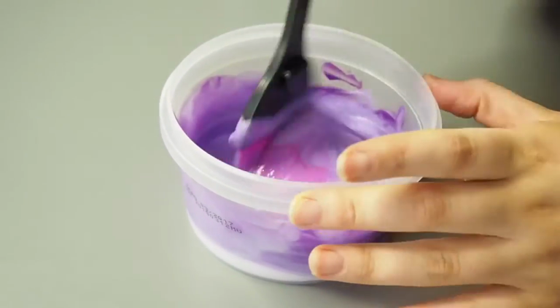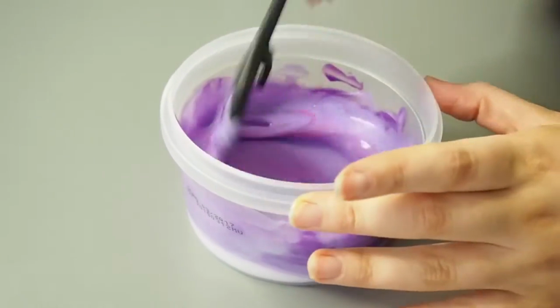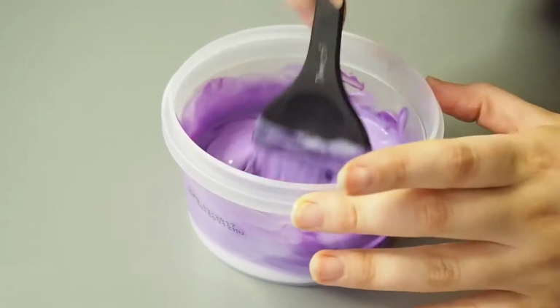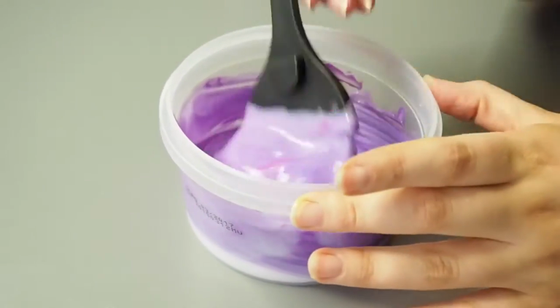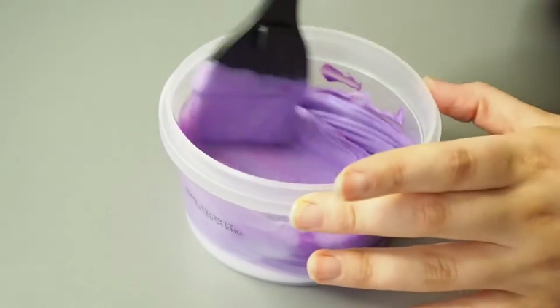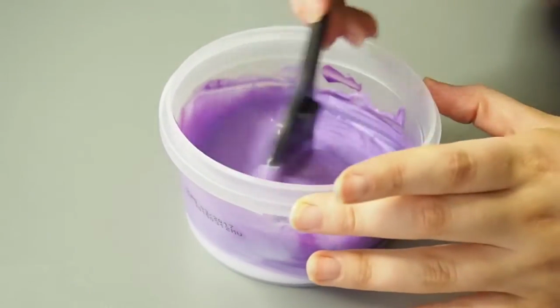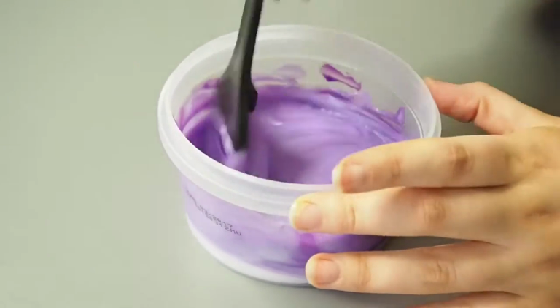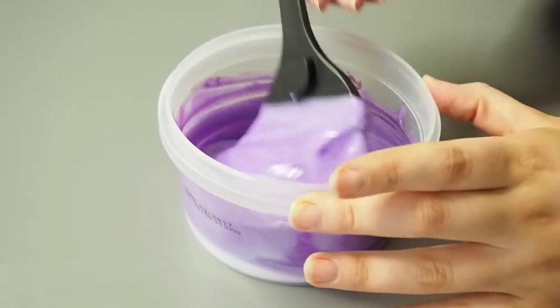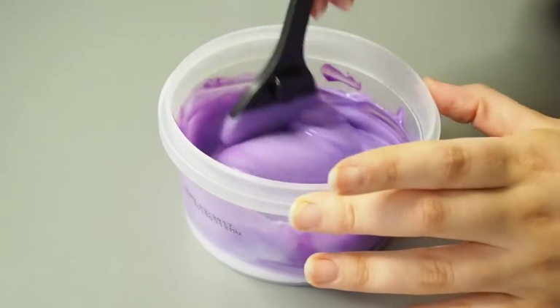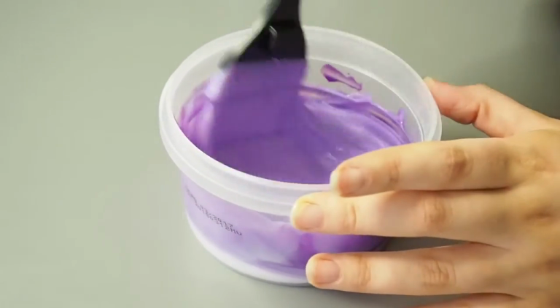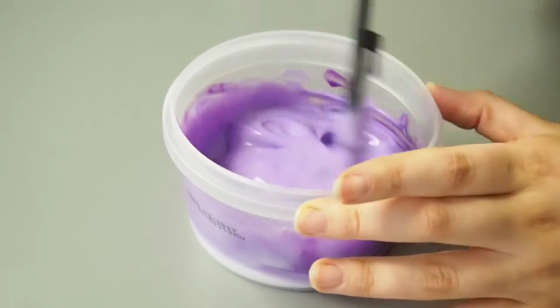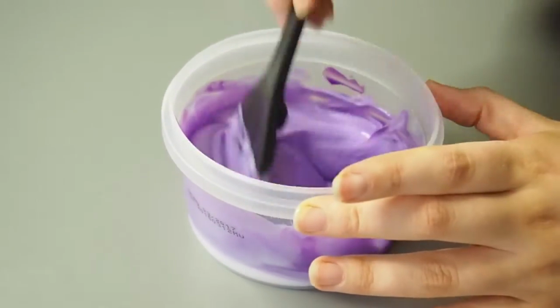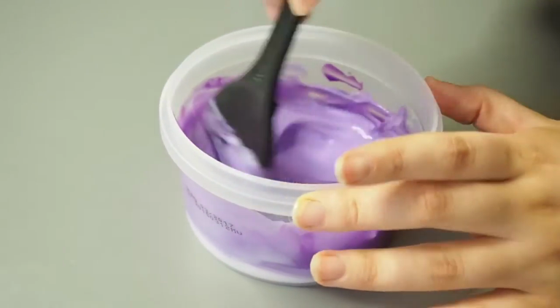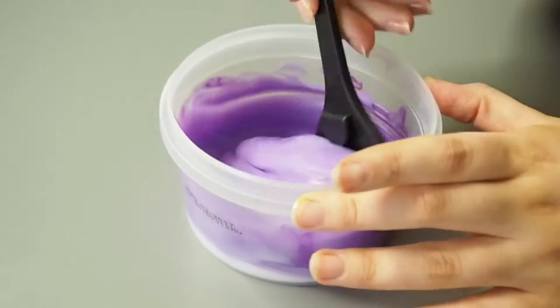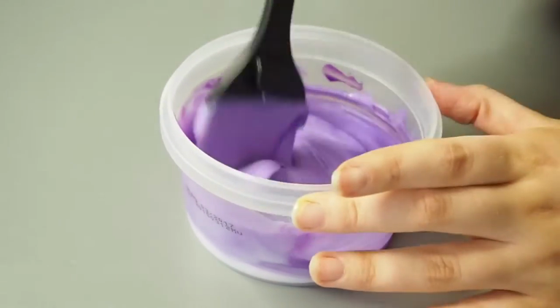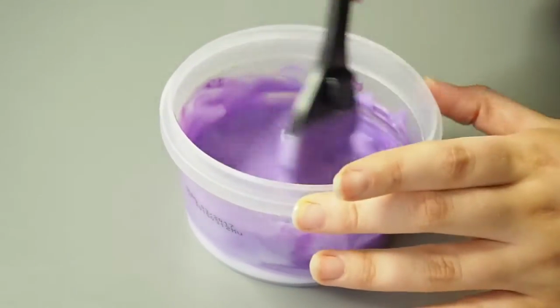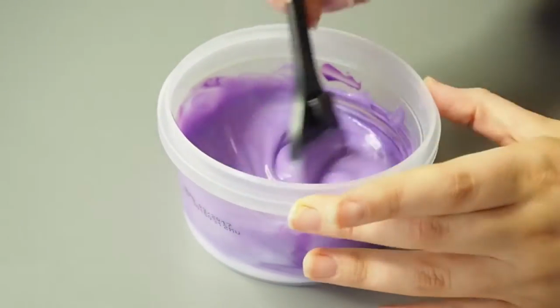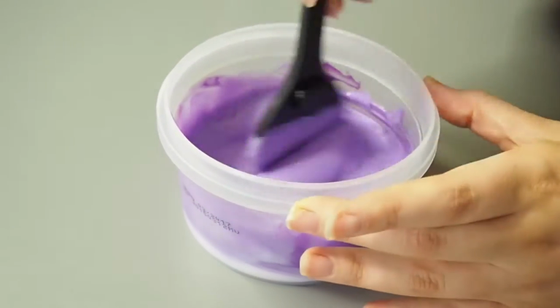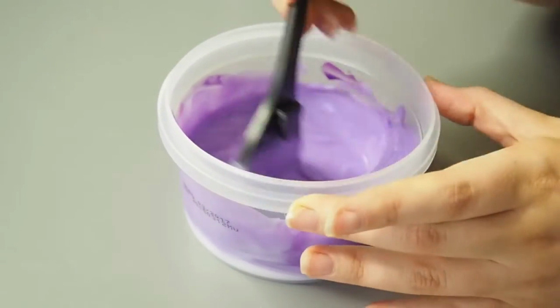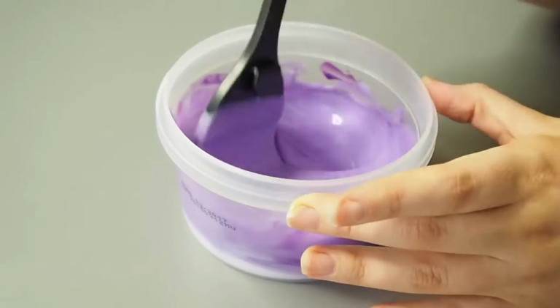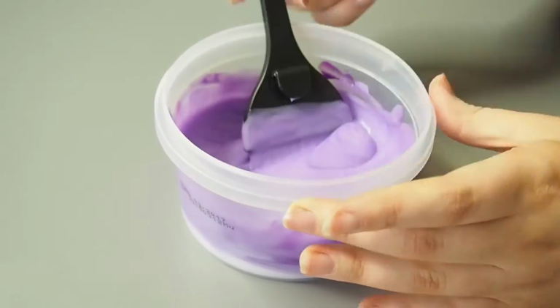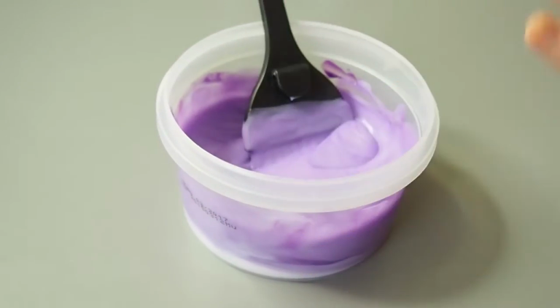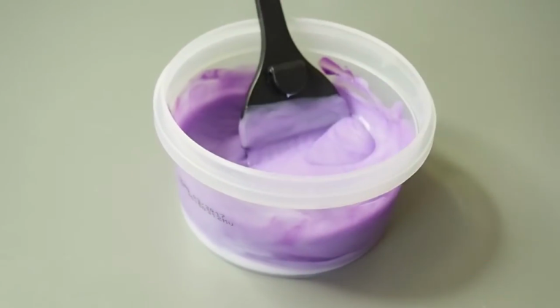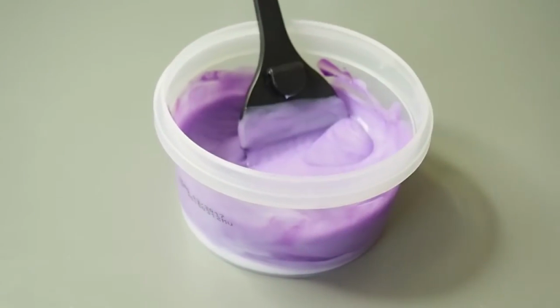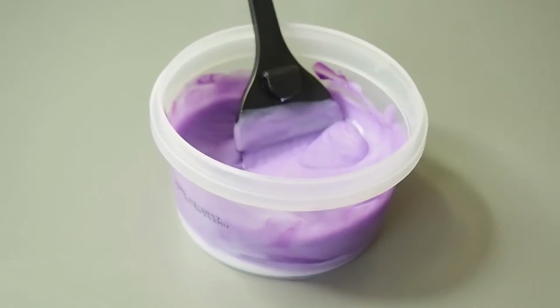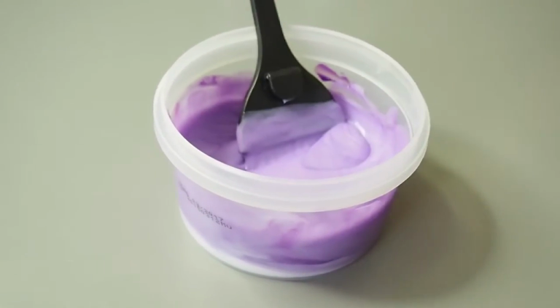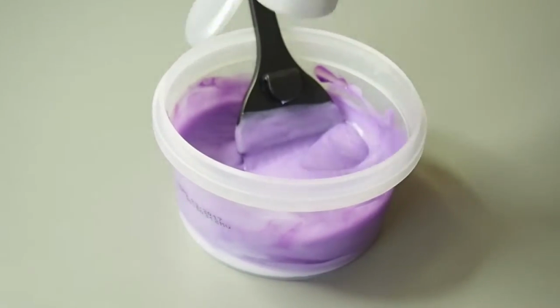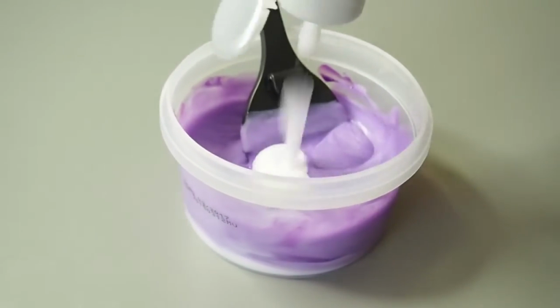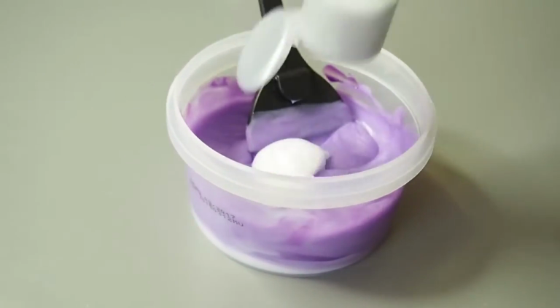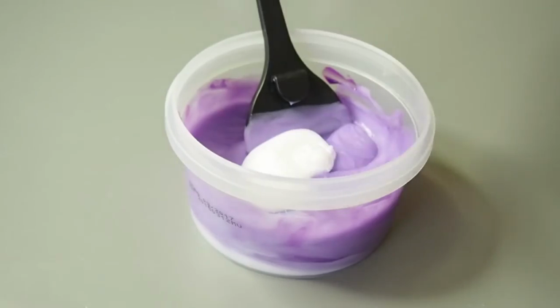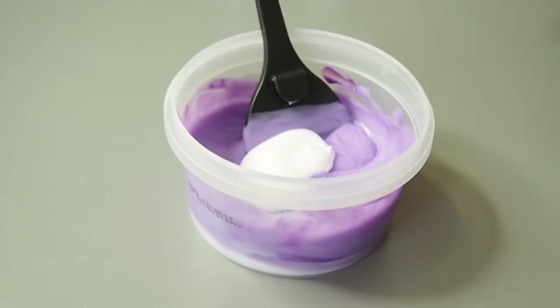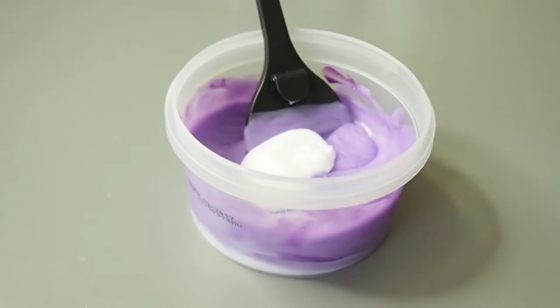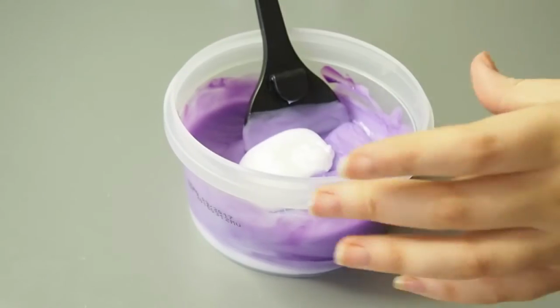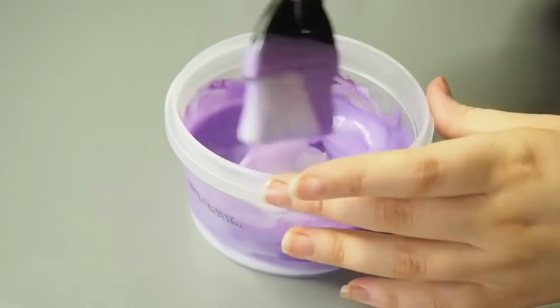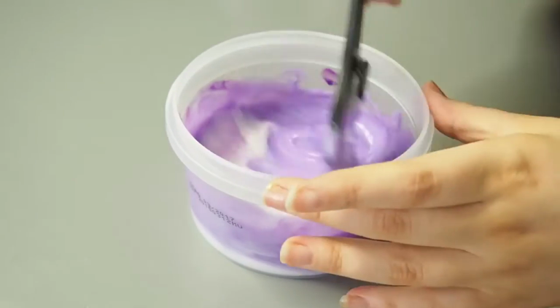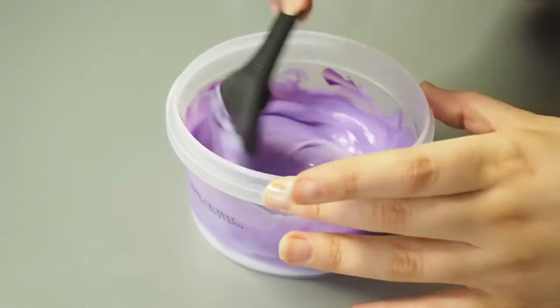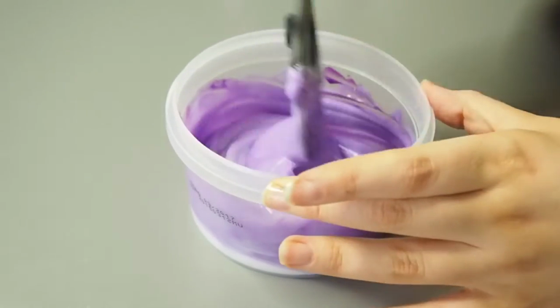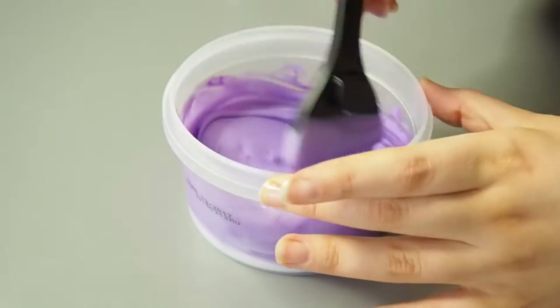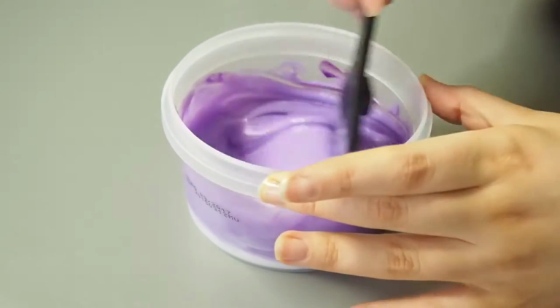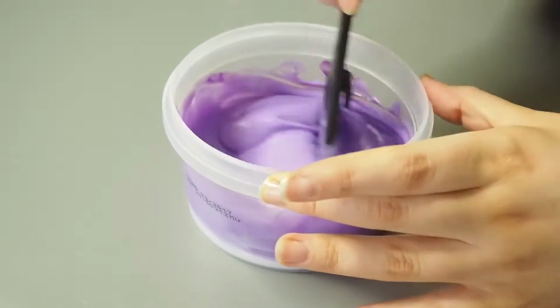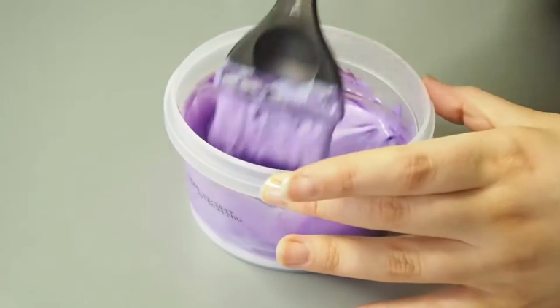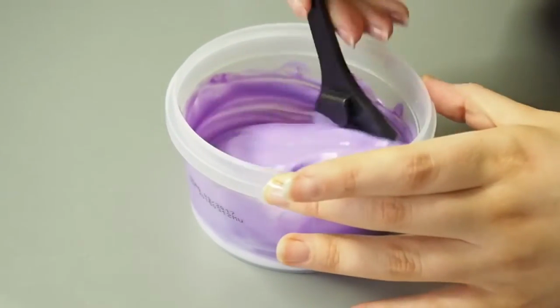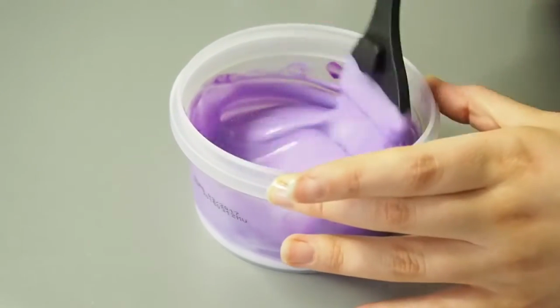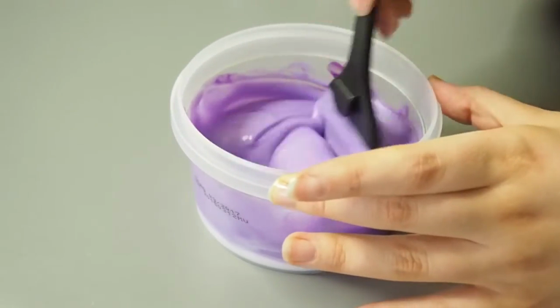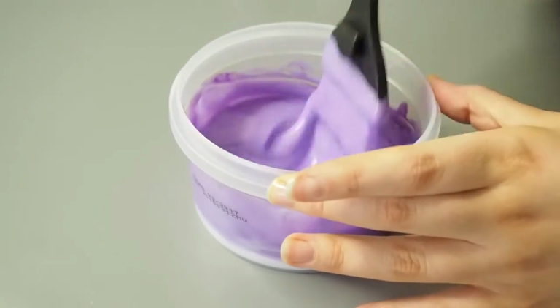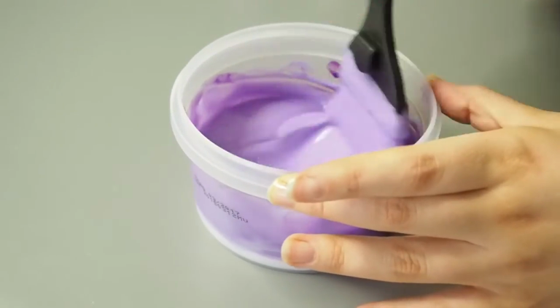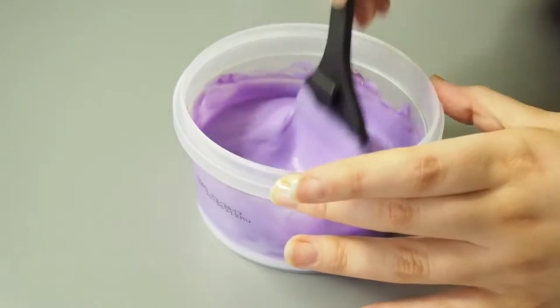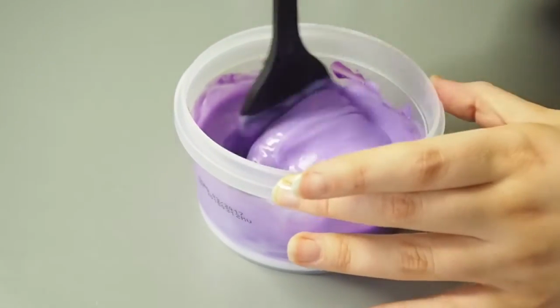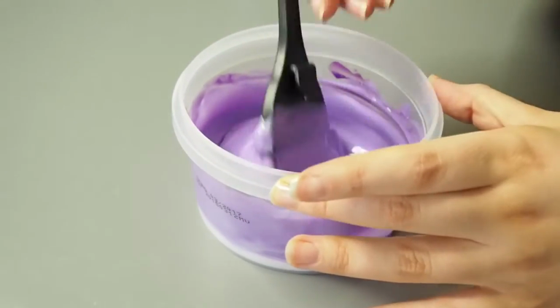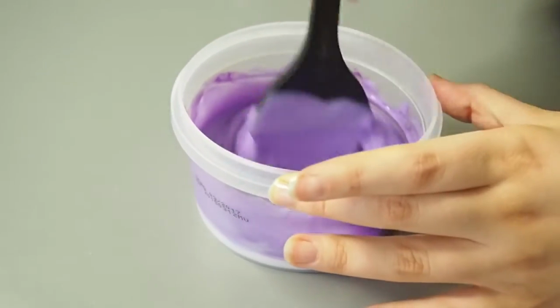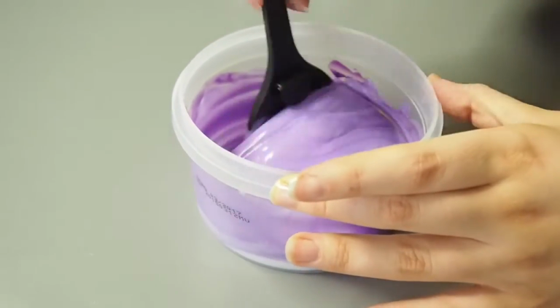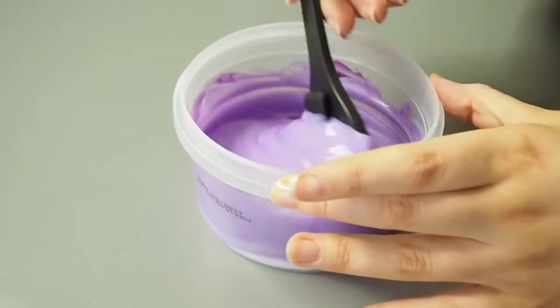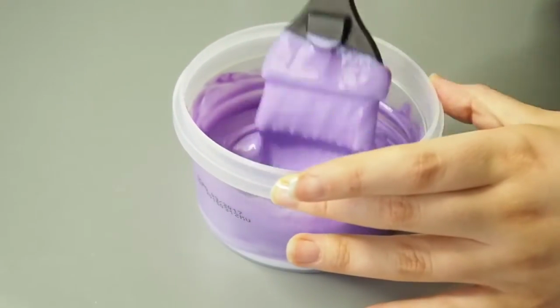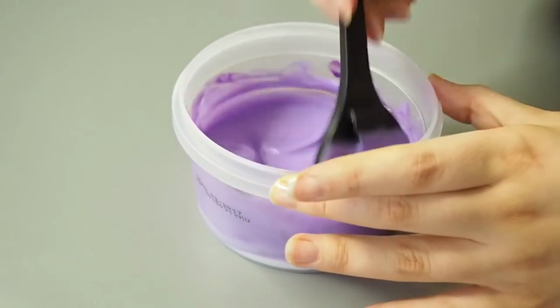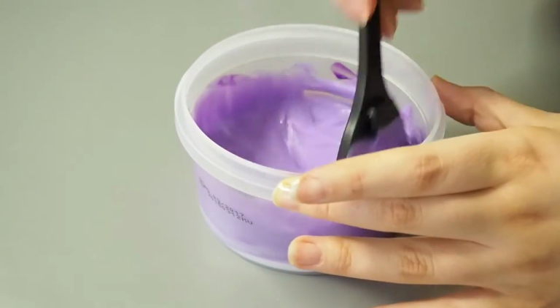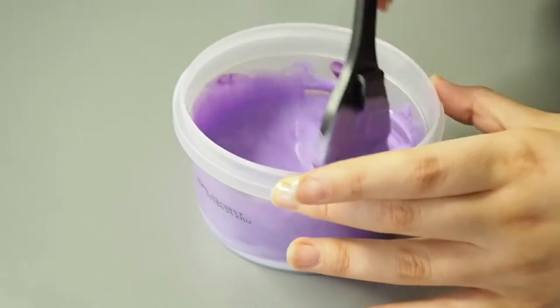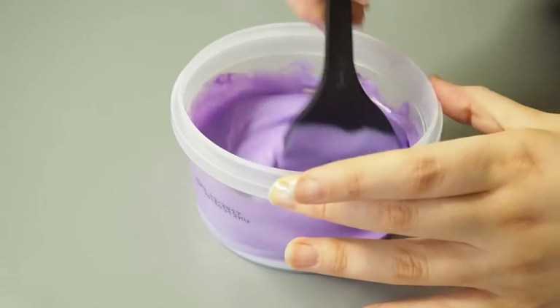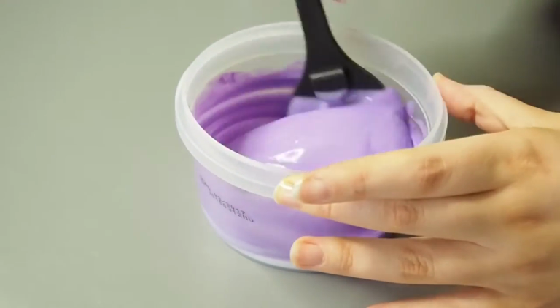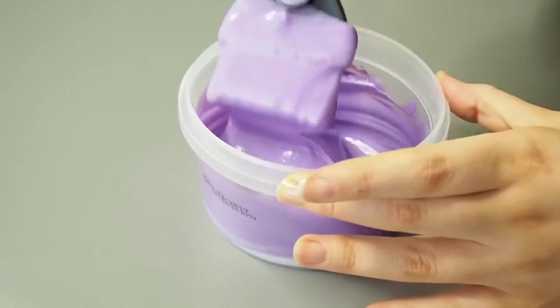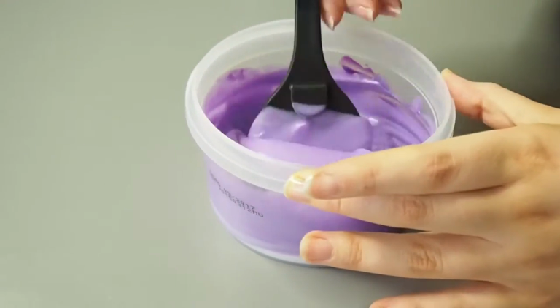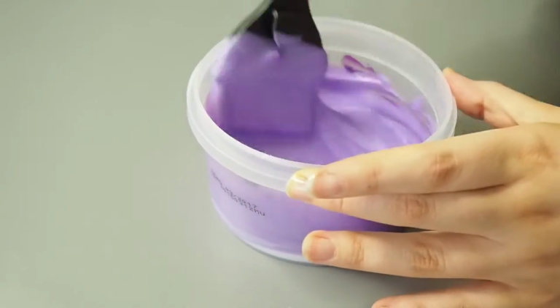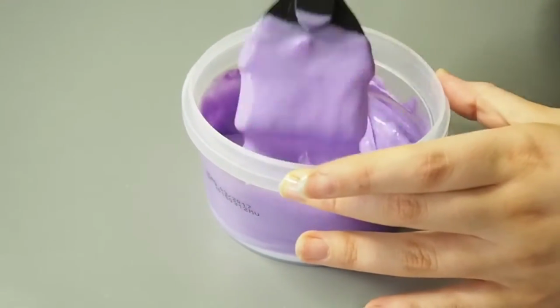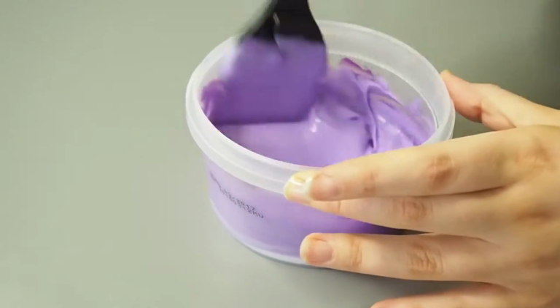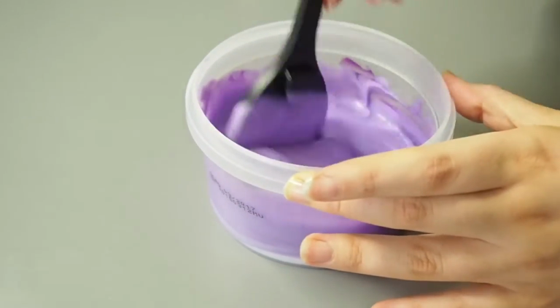I'm not really measuring here. I kind of just wing it until the color looks like this.